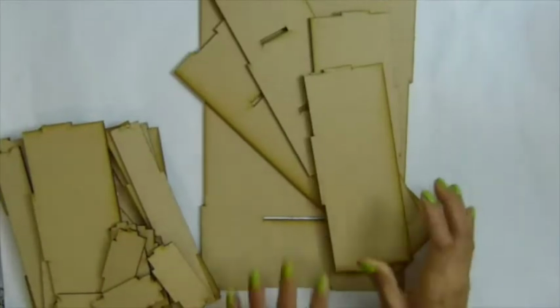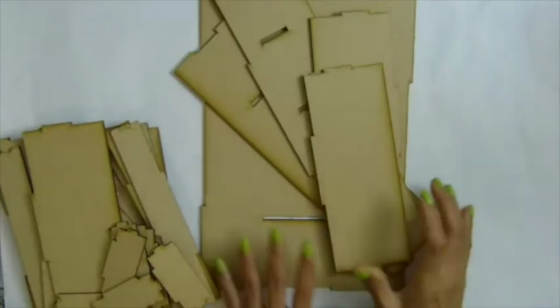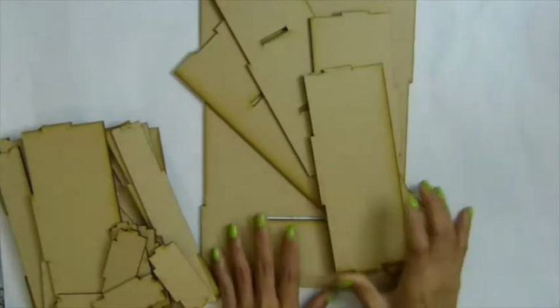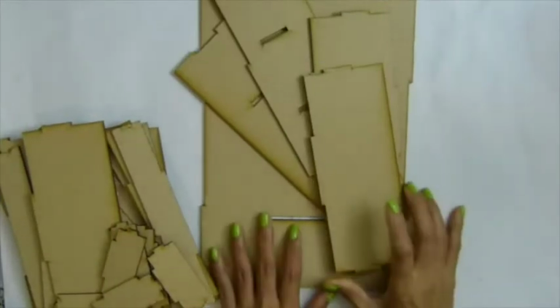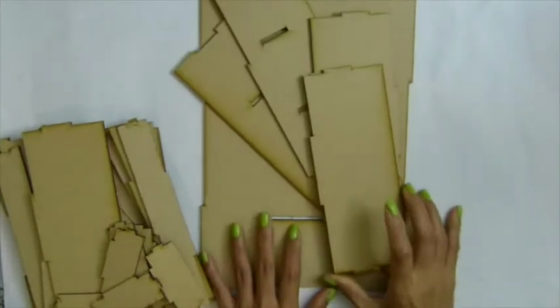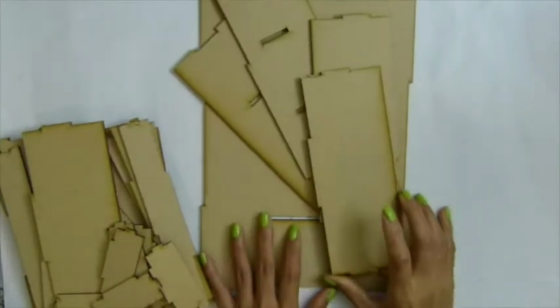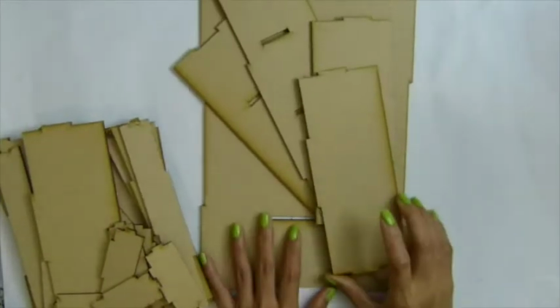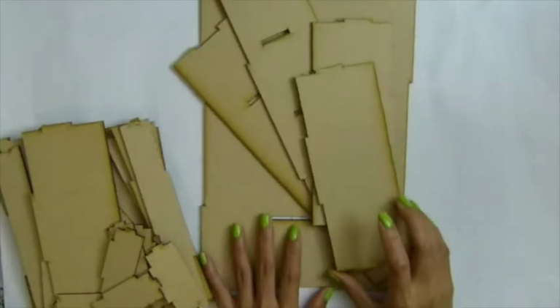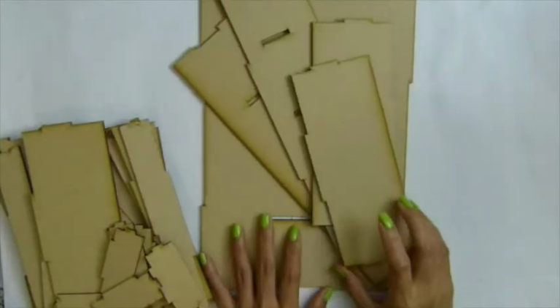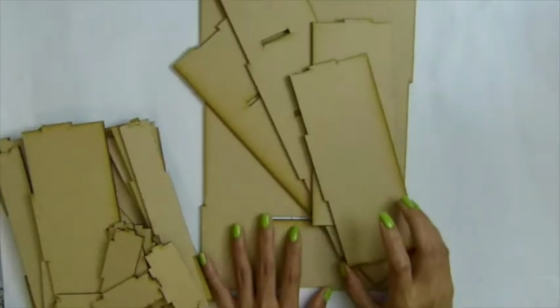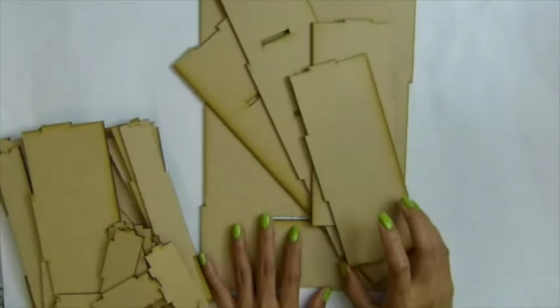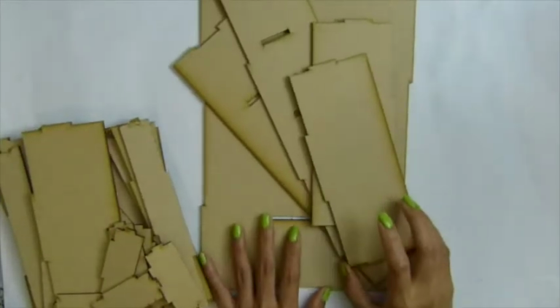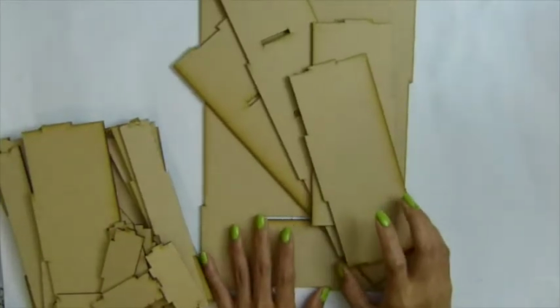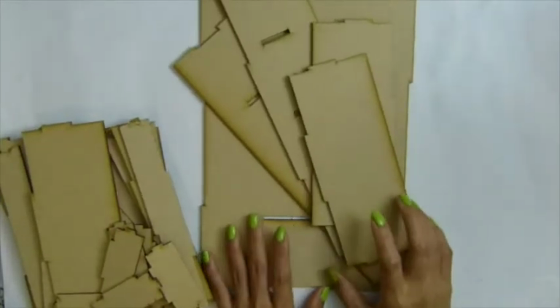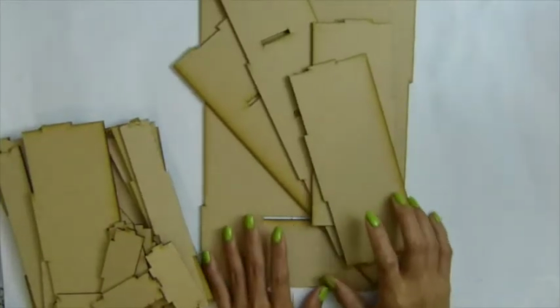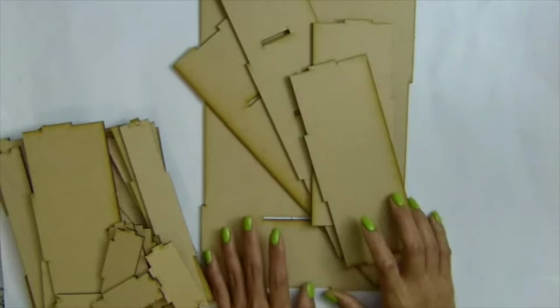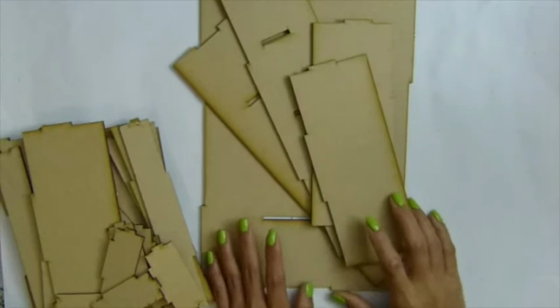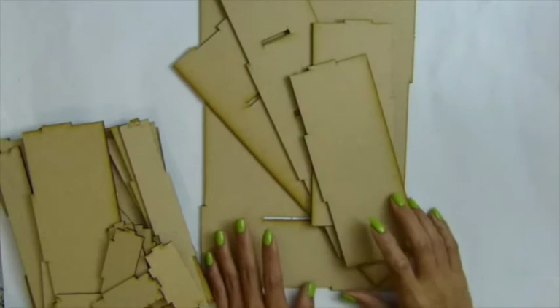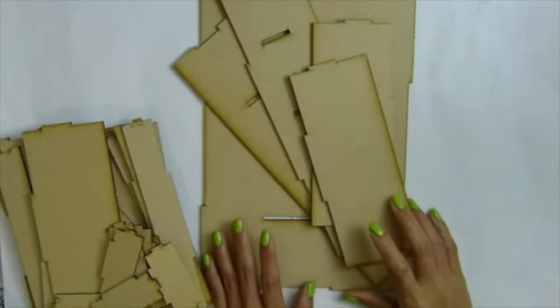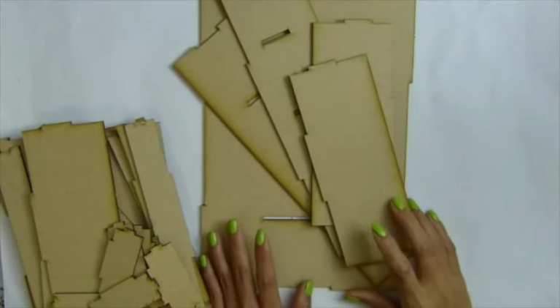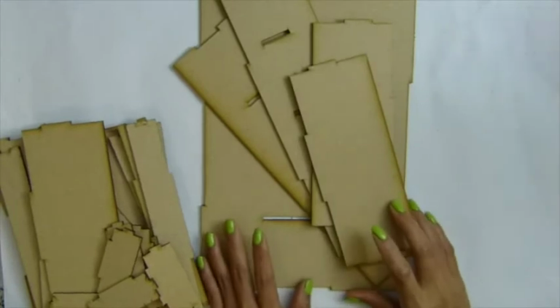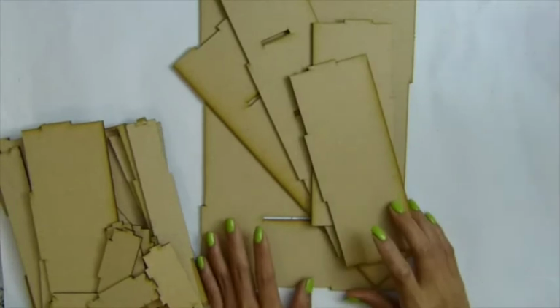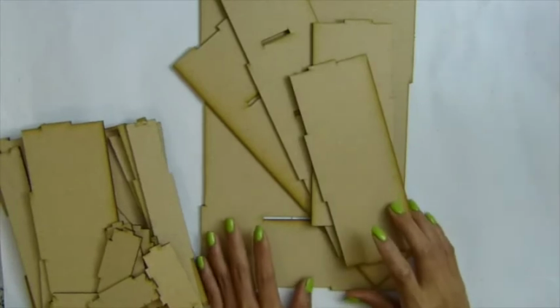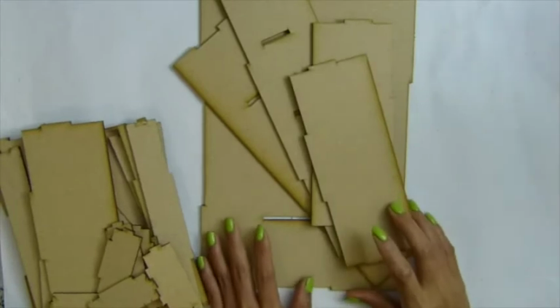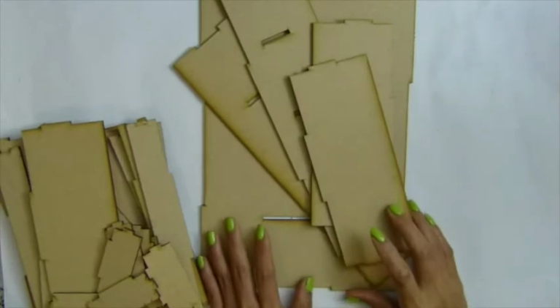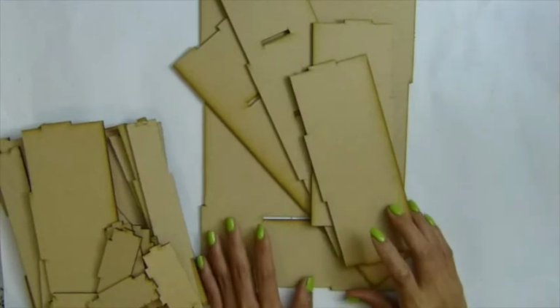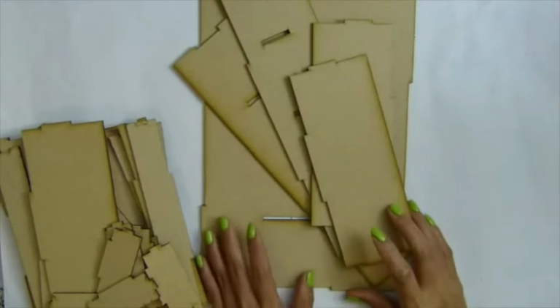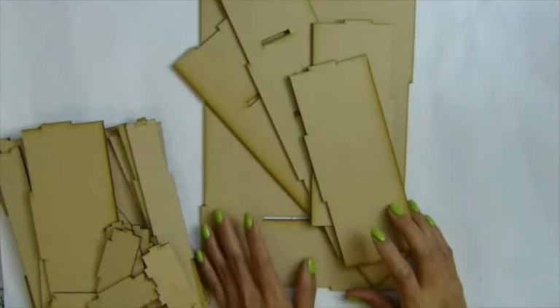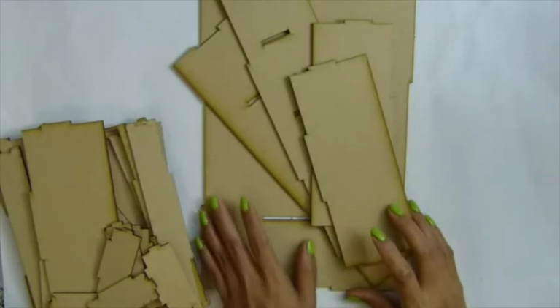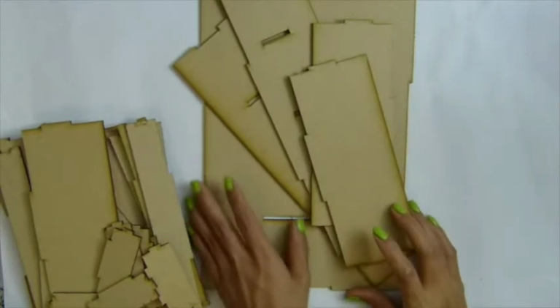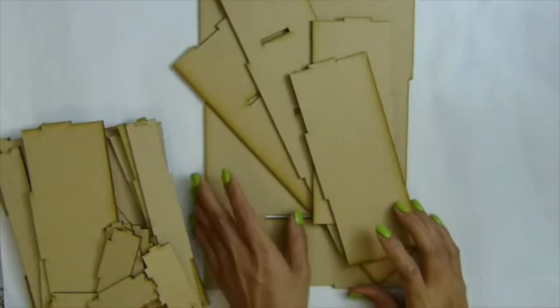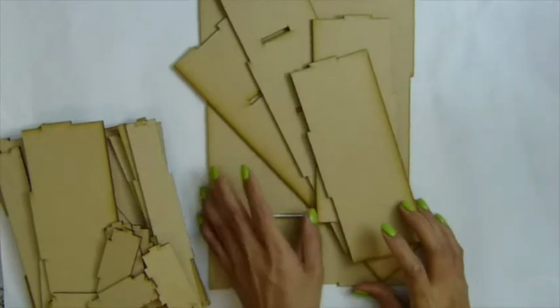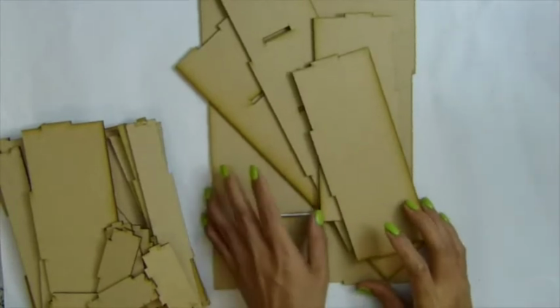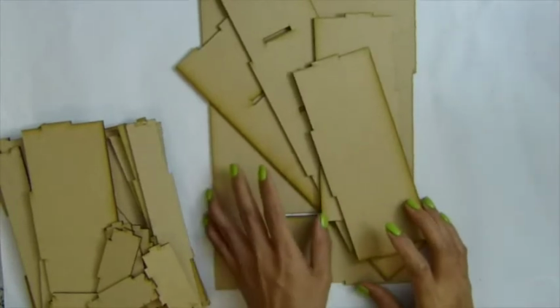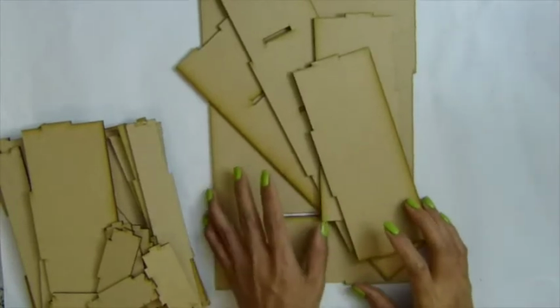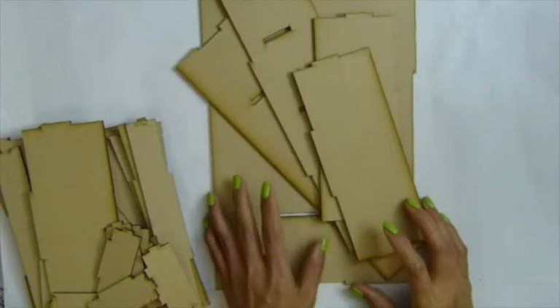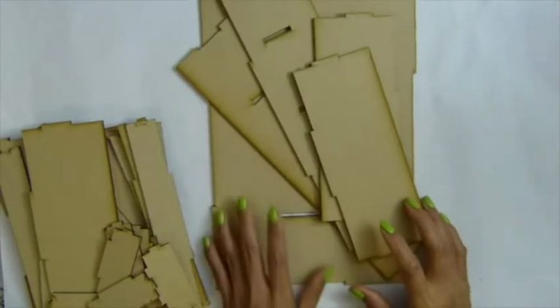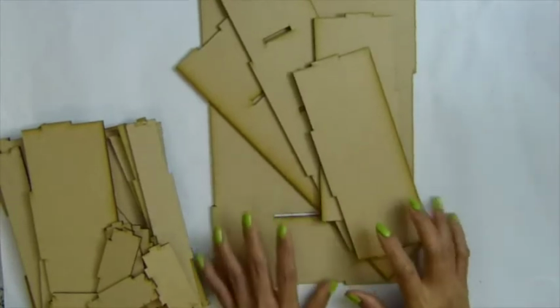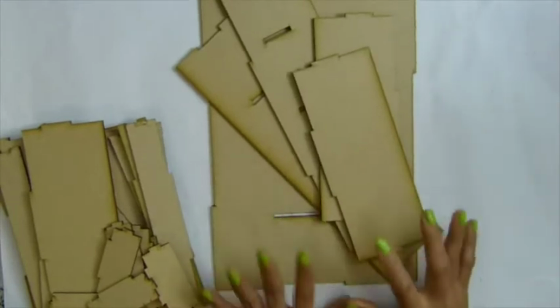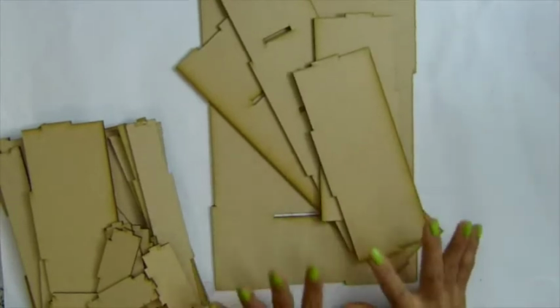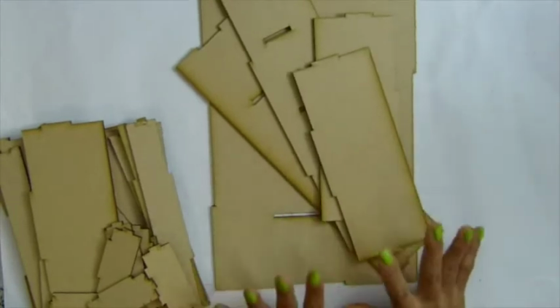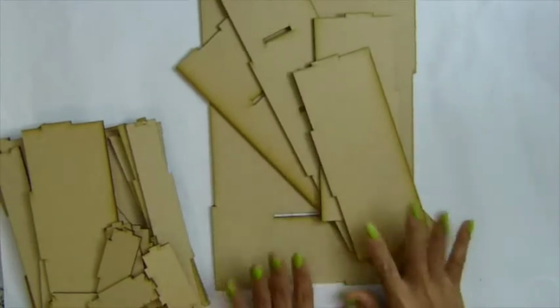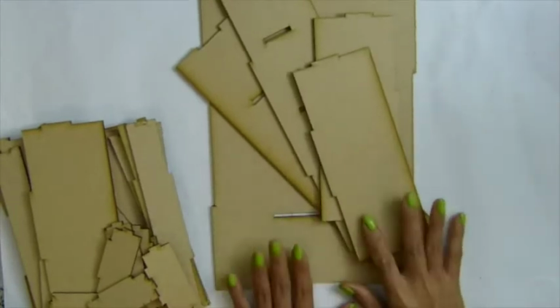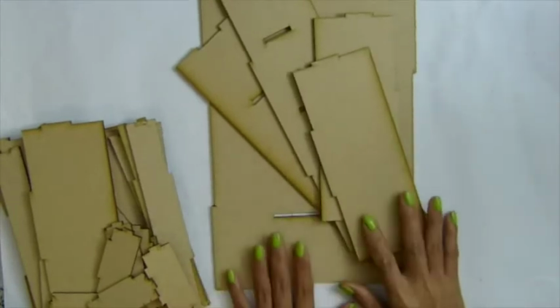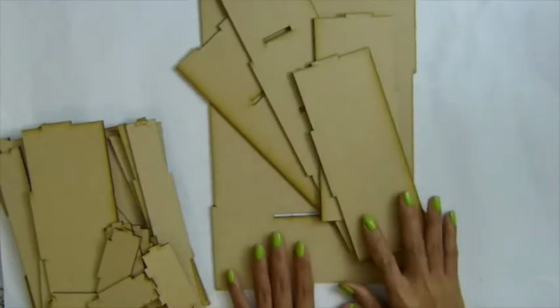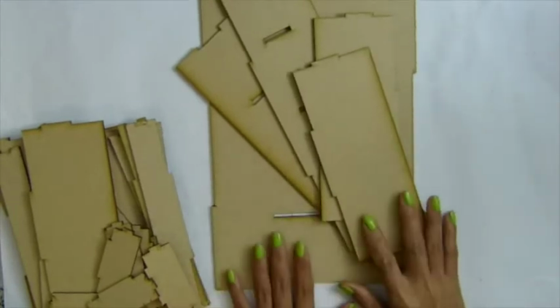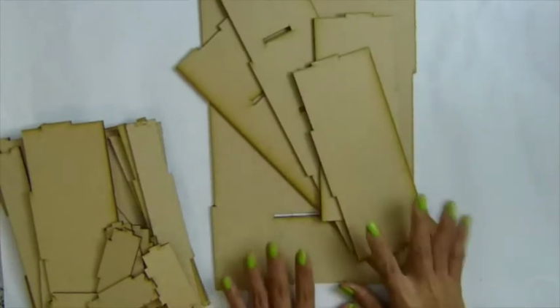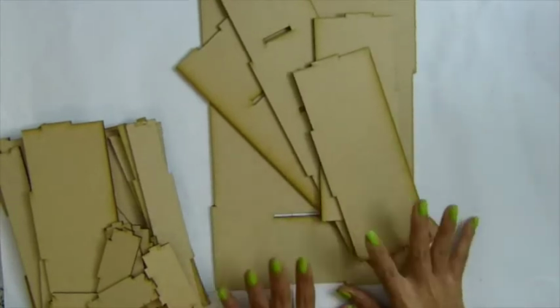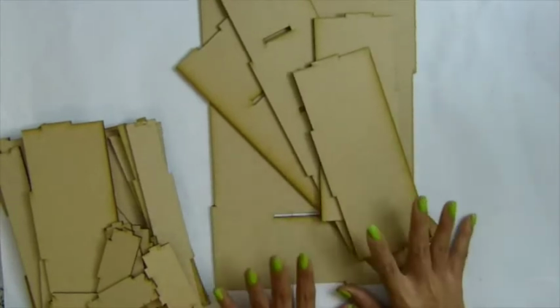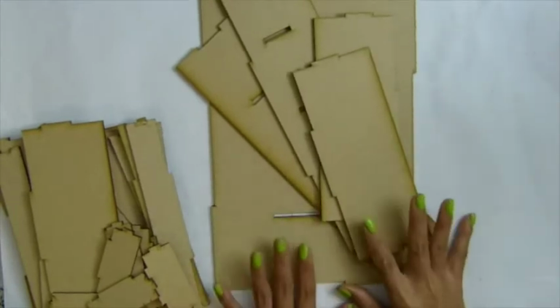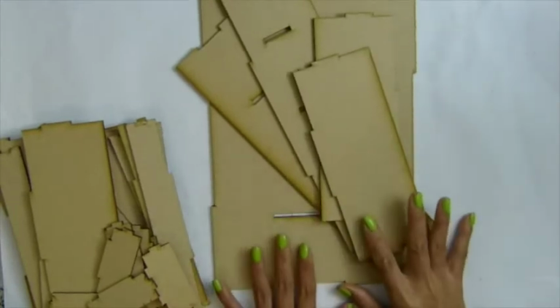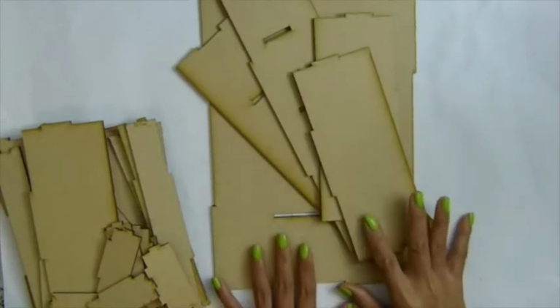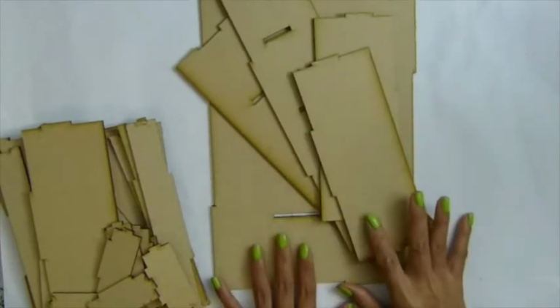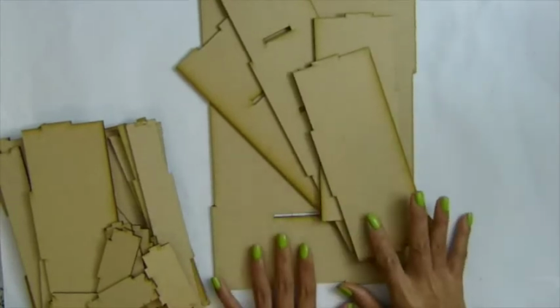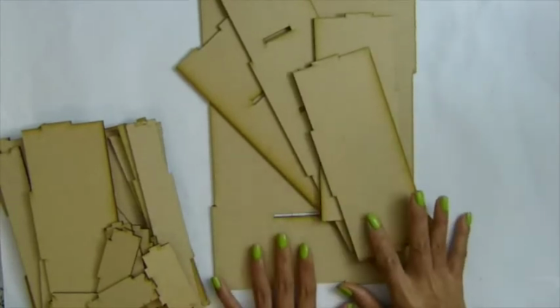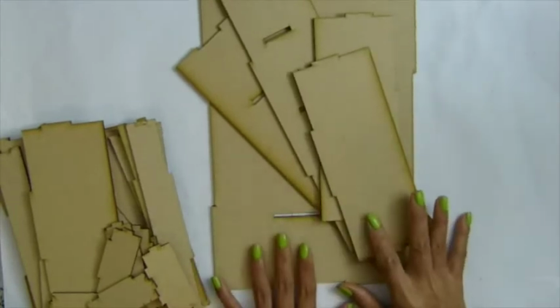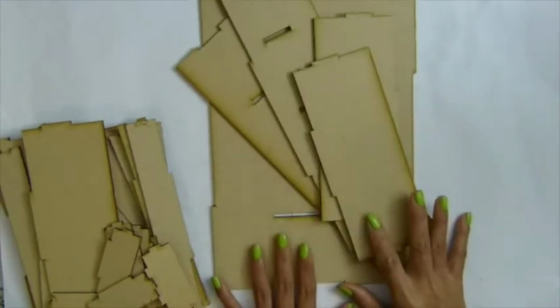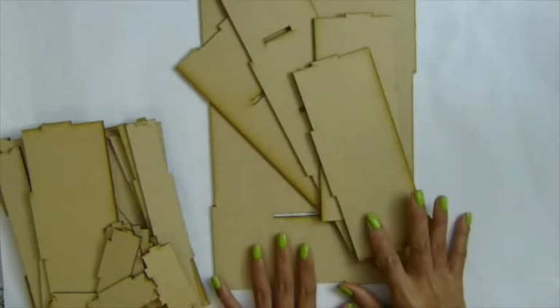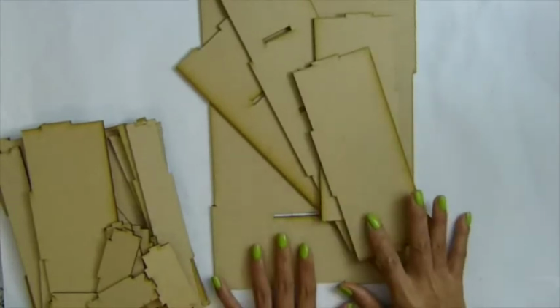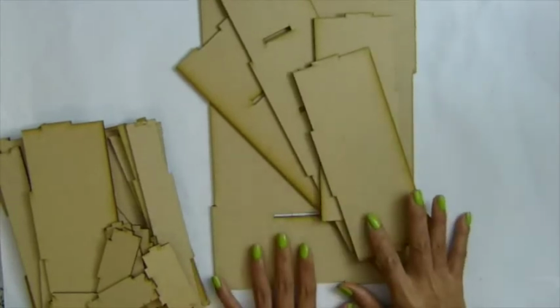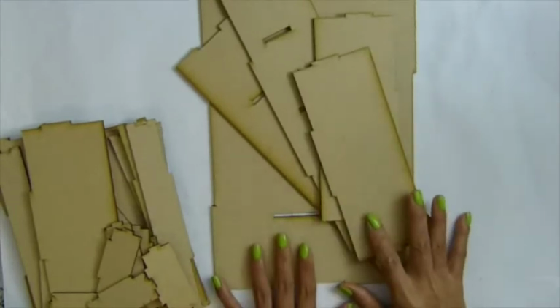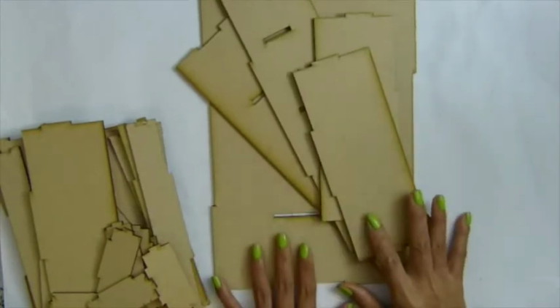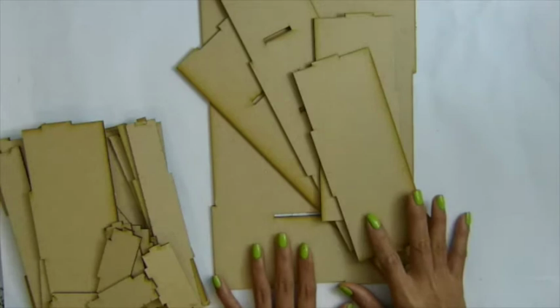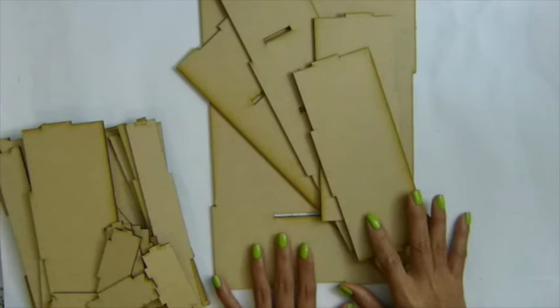Hi everyone, so this video is going to be instruction for fabric tape storage for Zocrapto products.